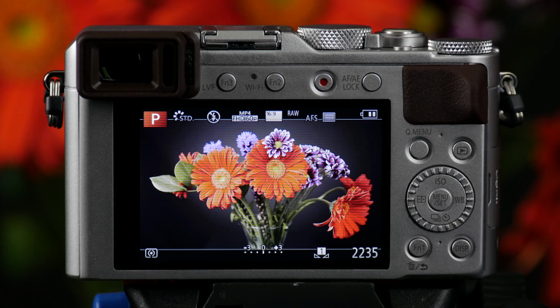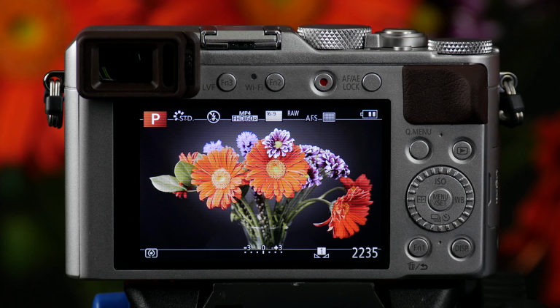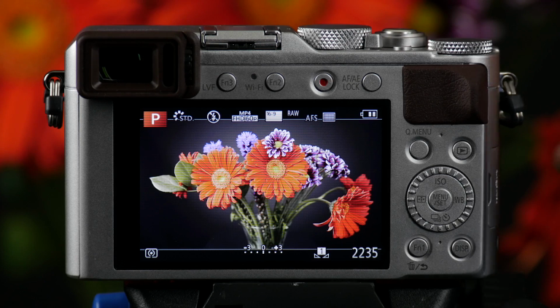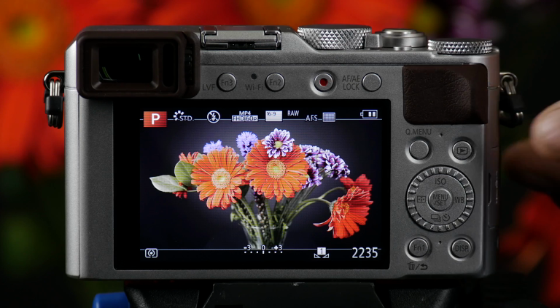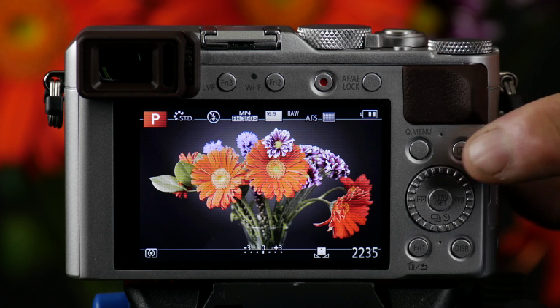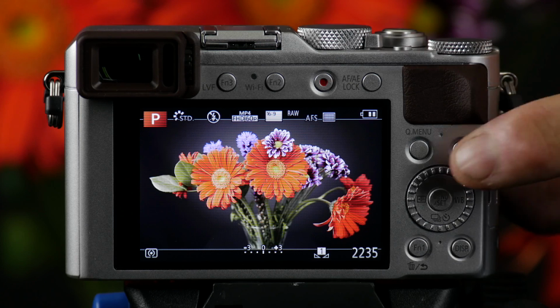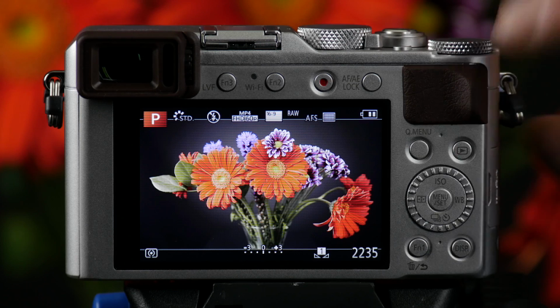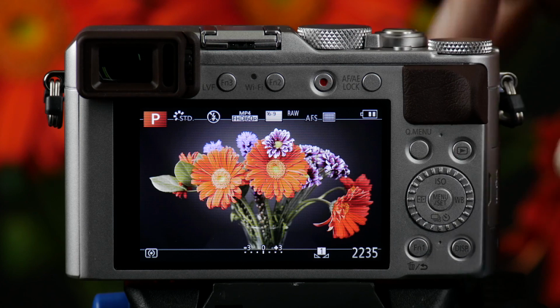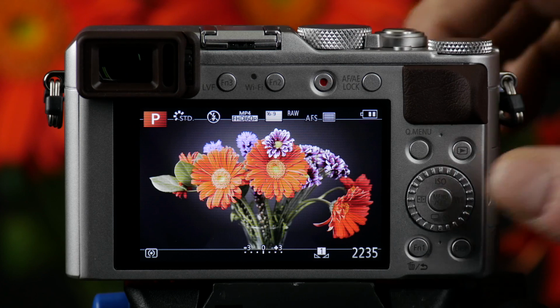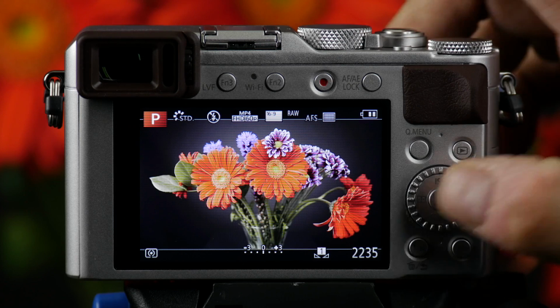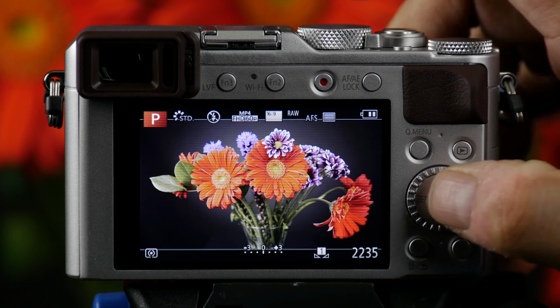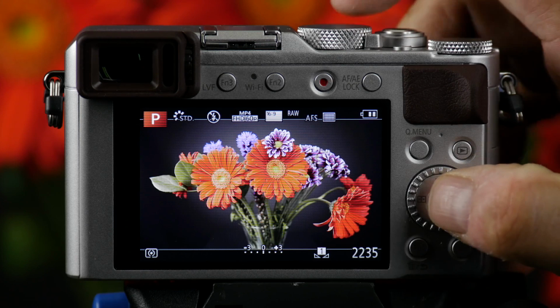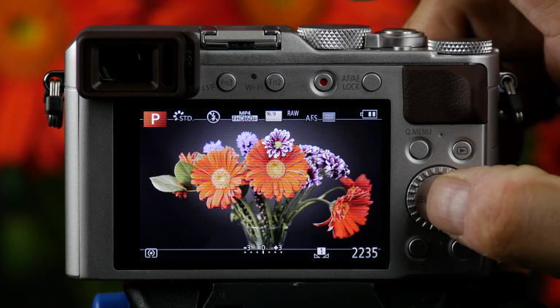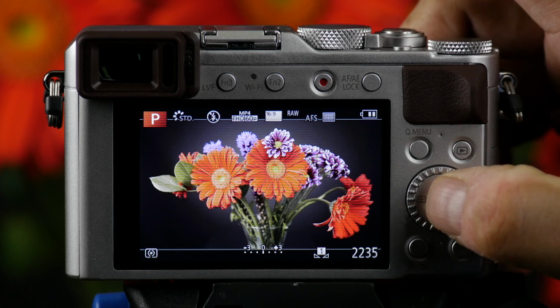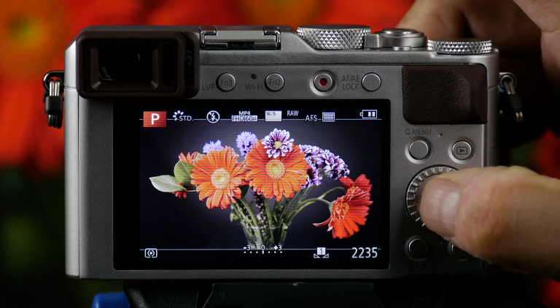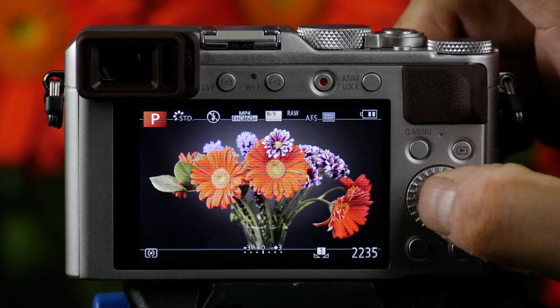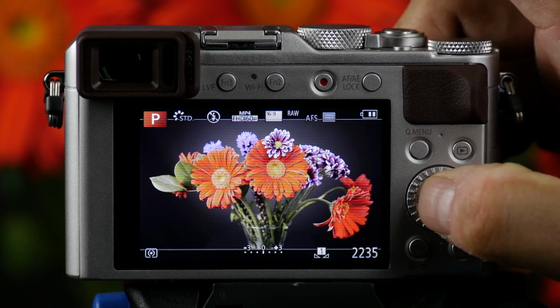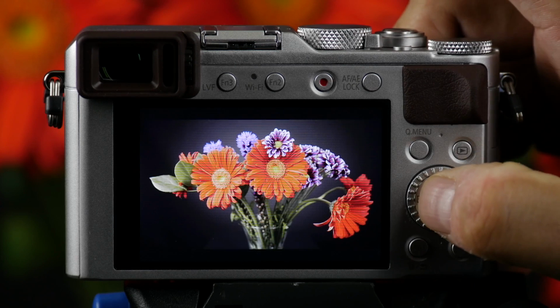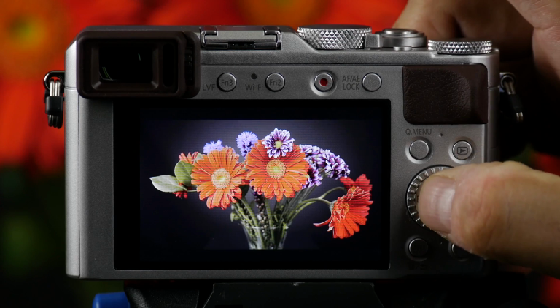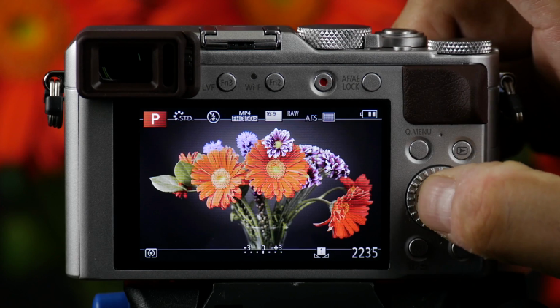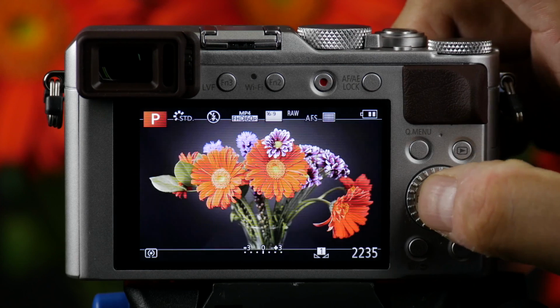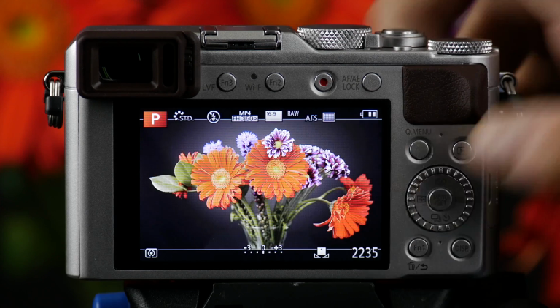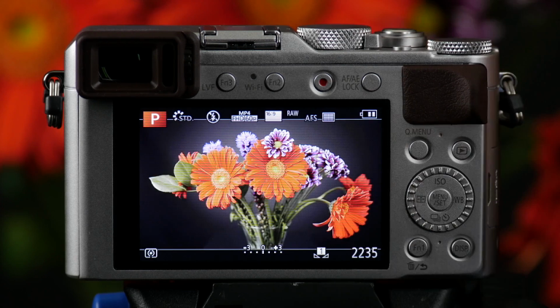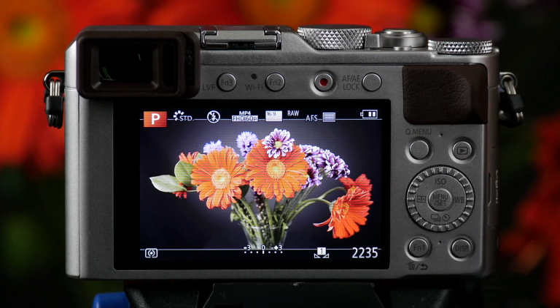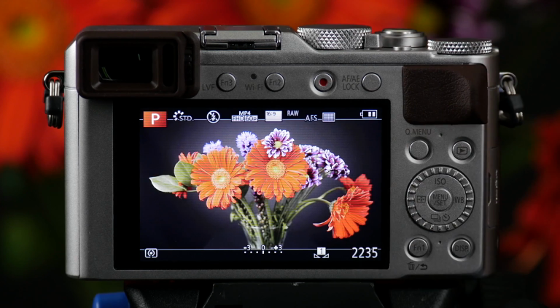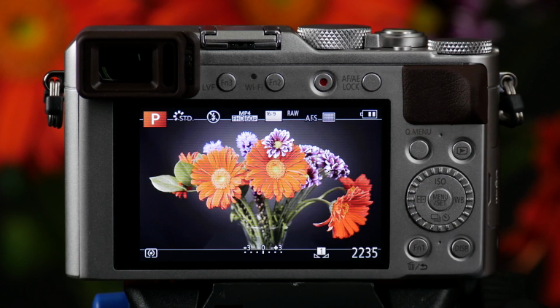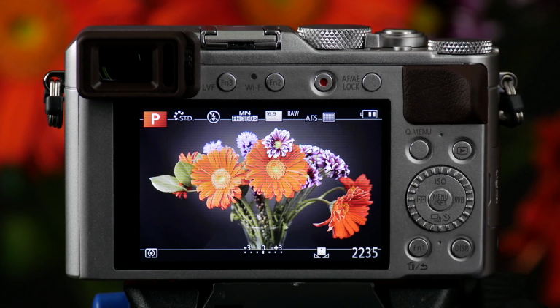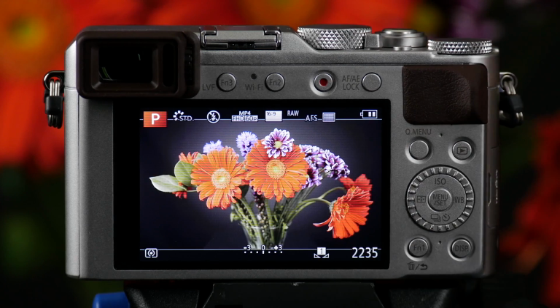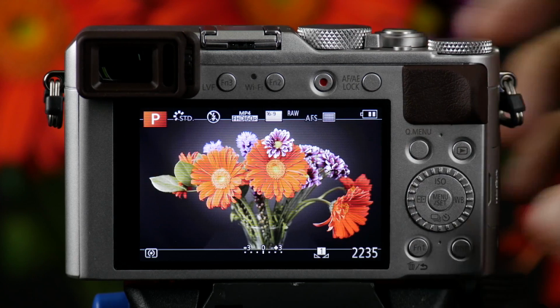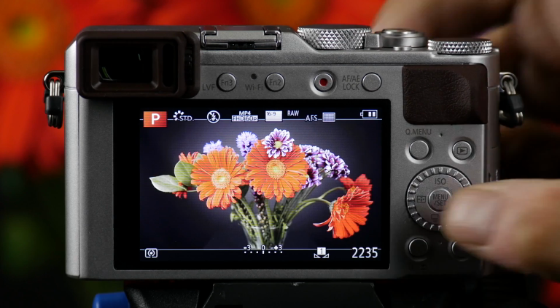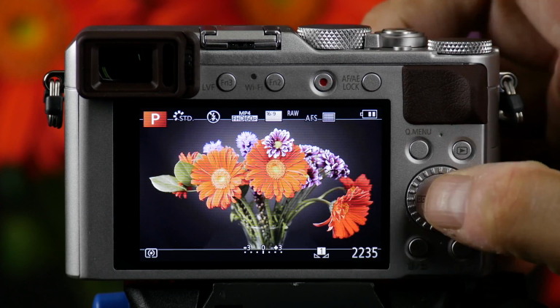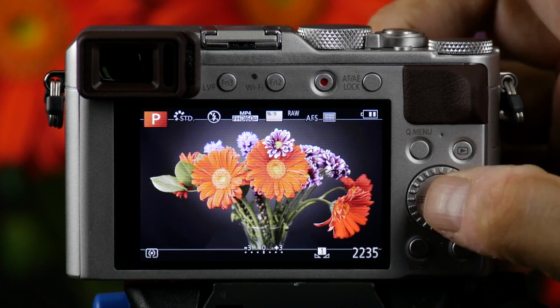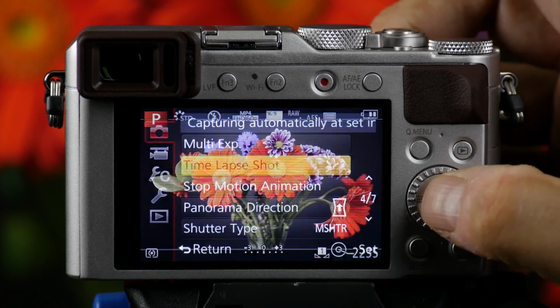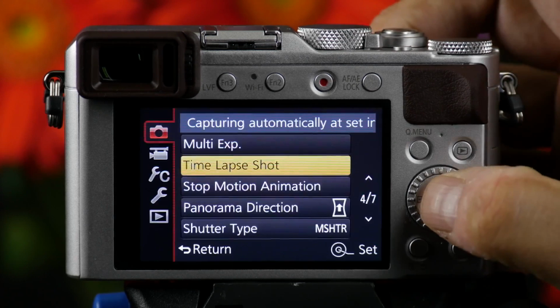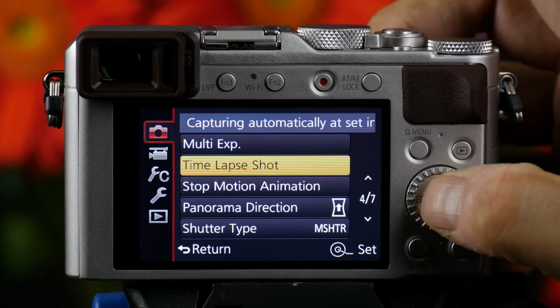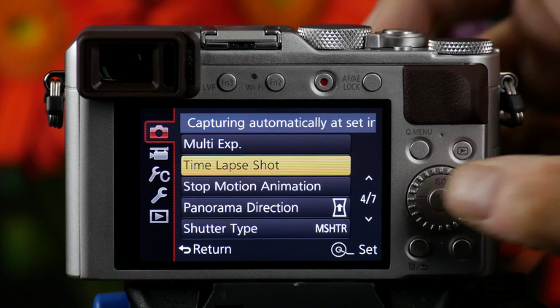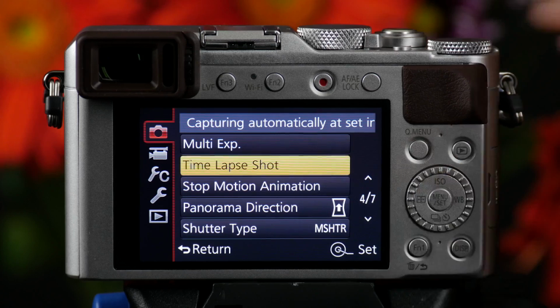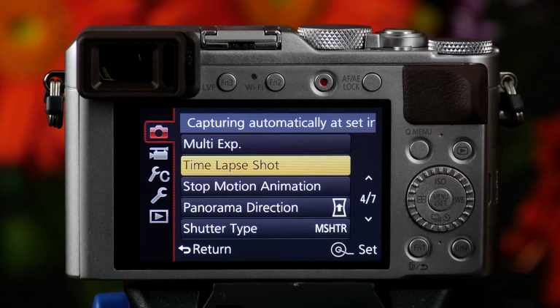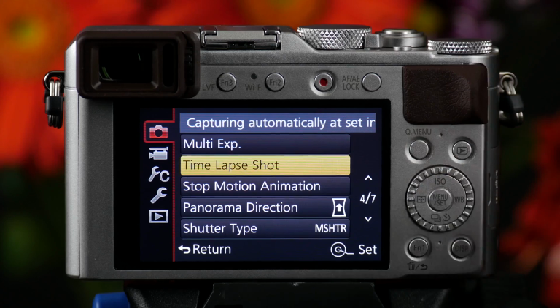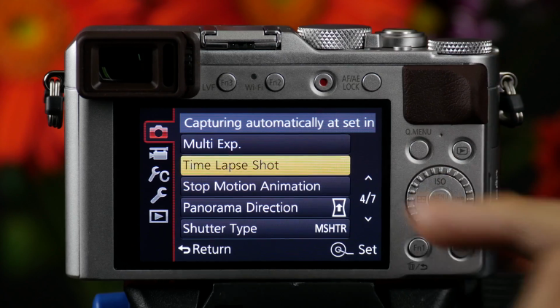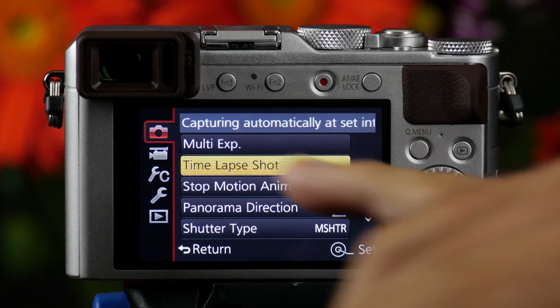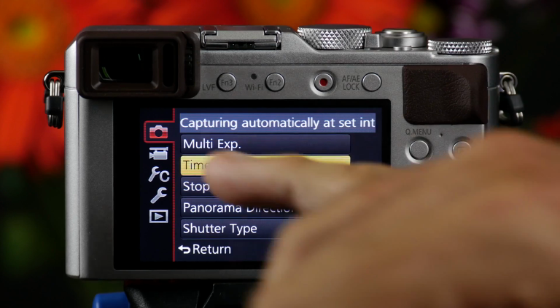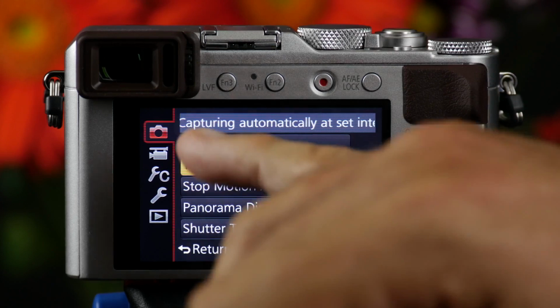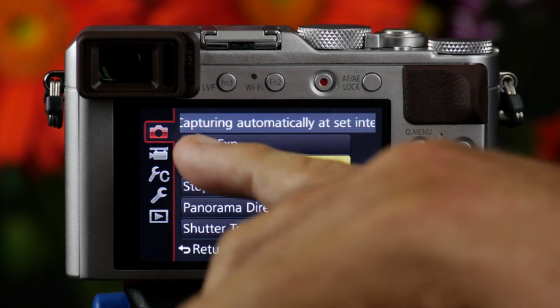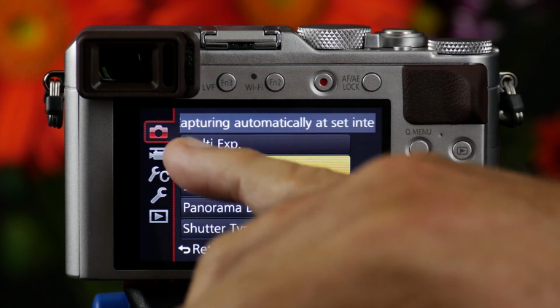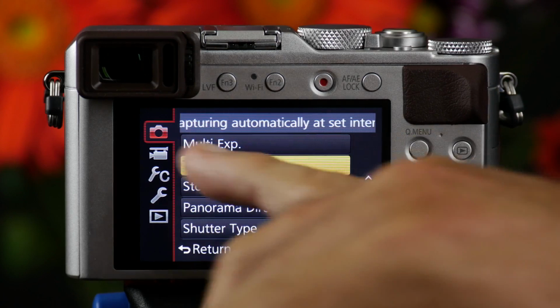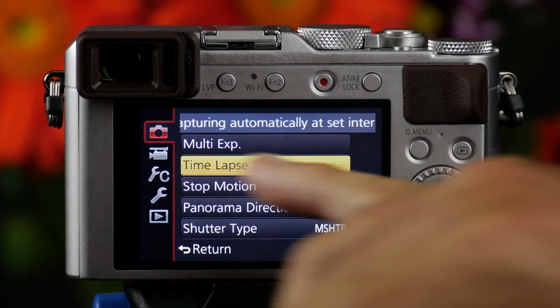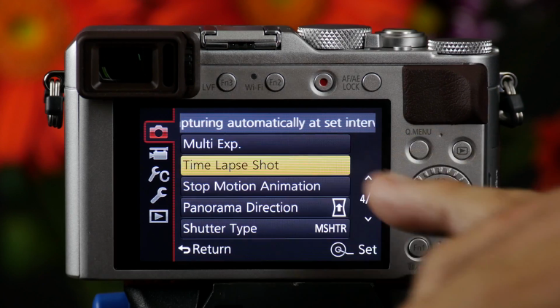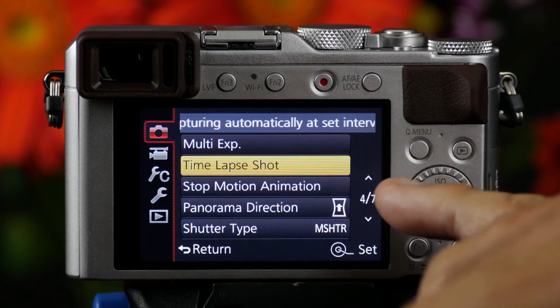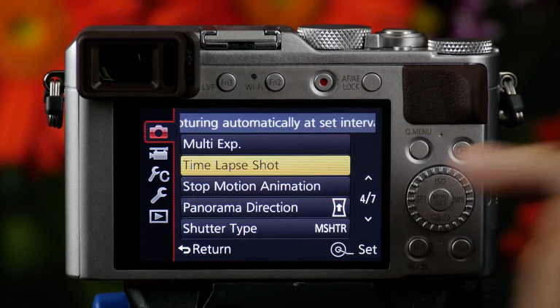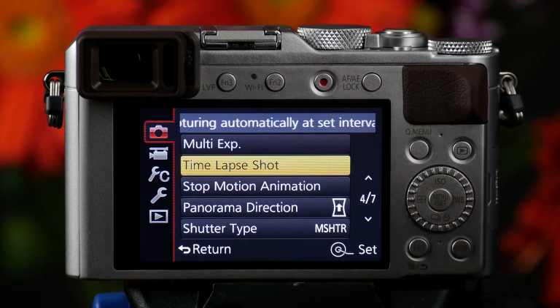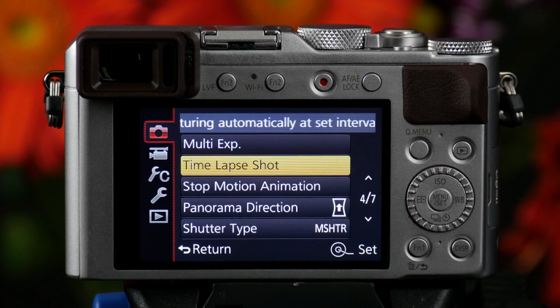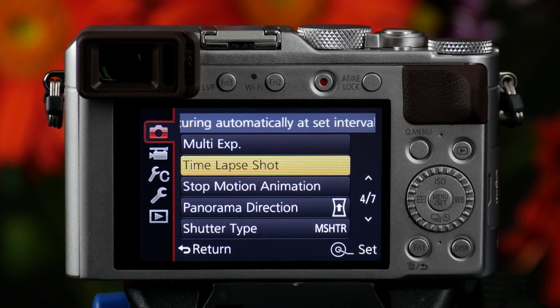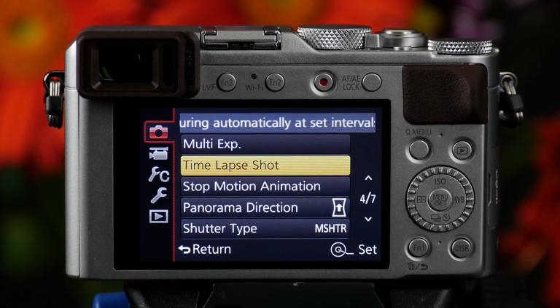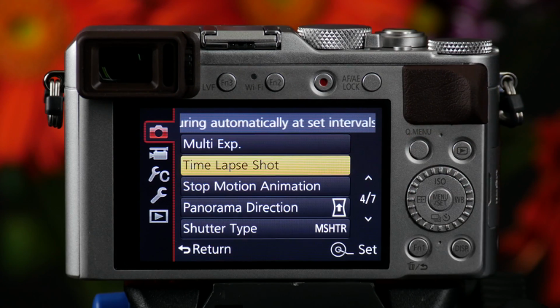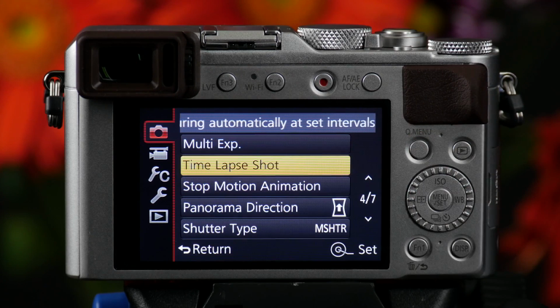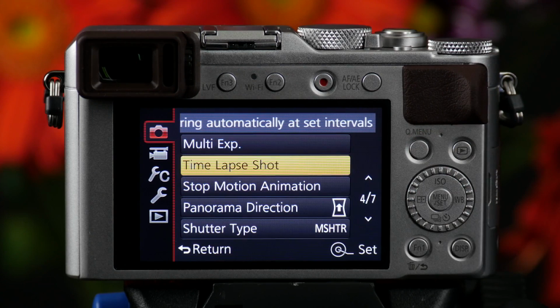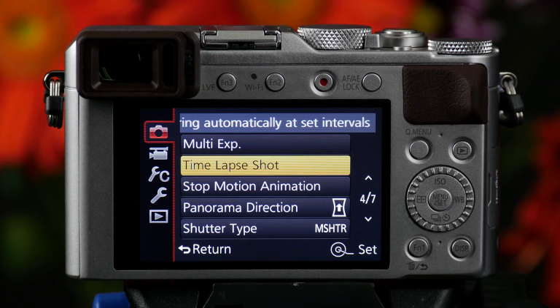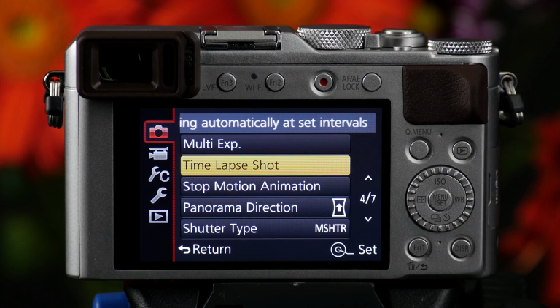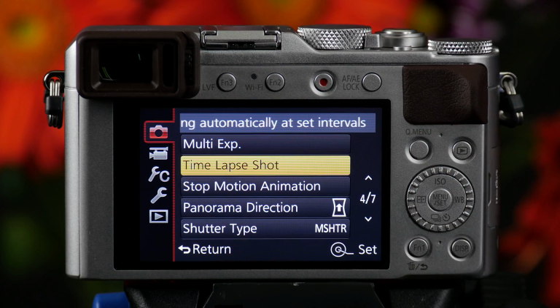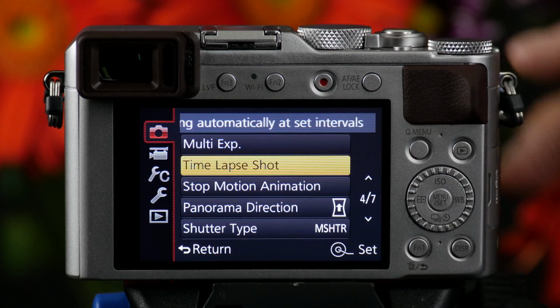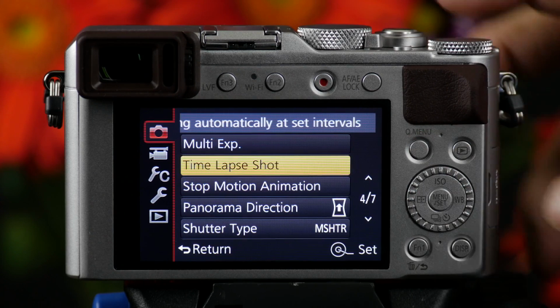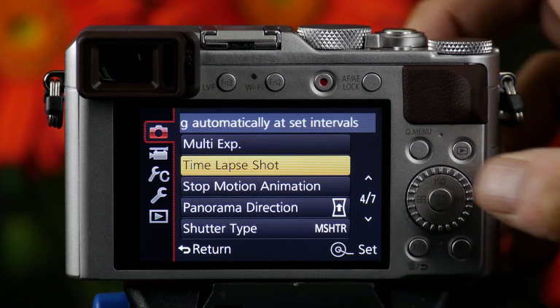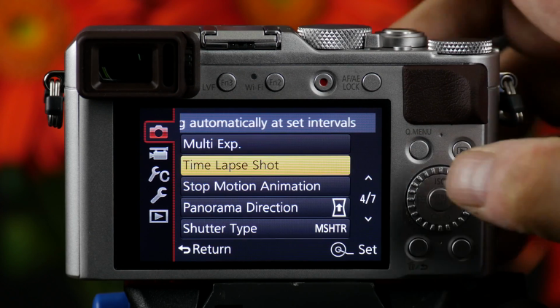To access this, you push the menu set button. It's in the camera mode and it's on page 4 of 7.